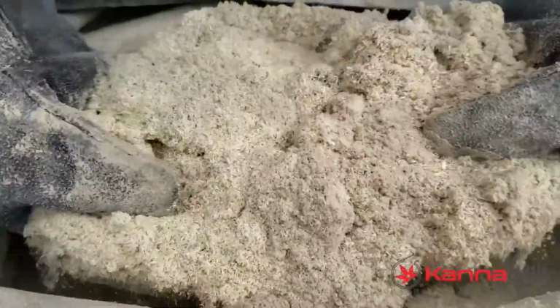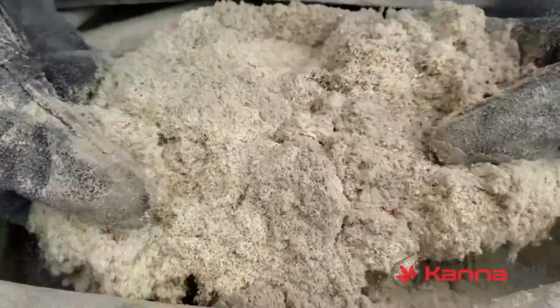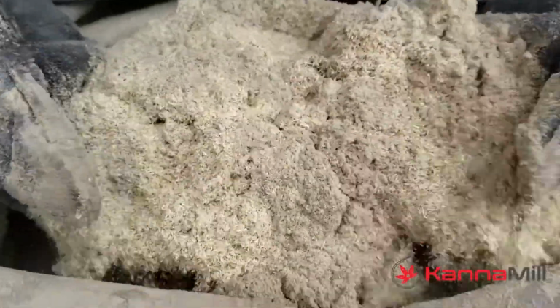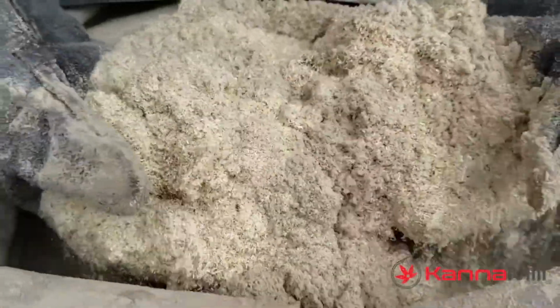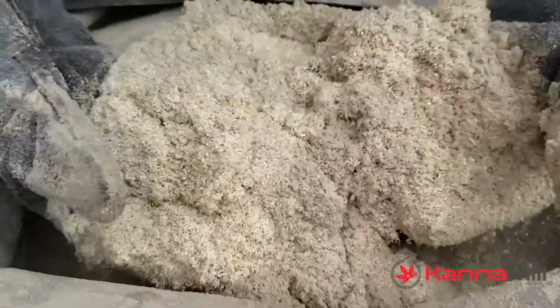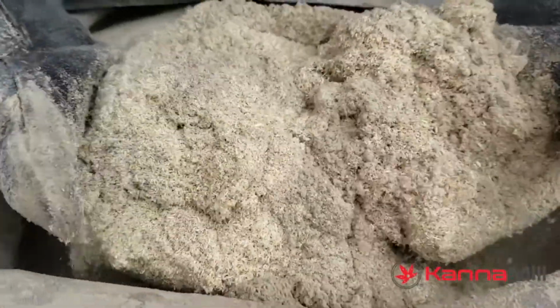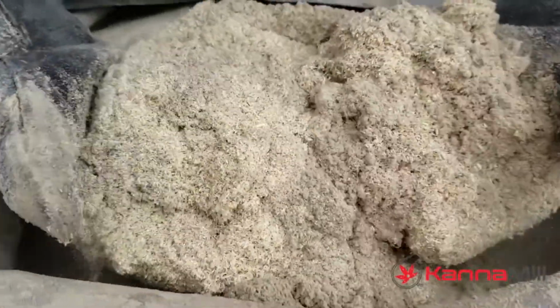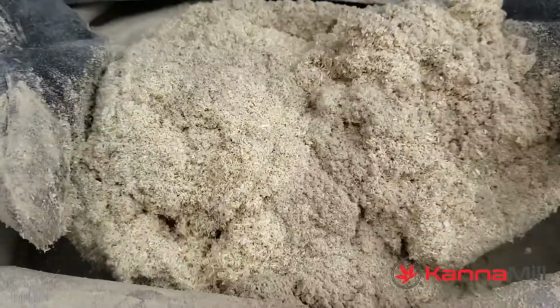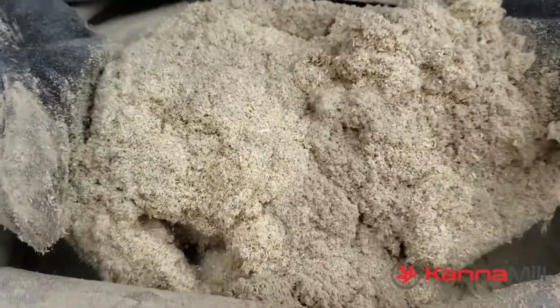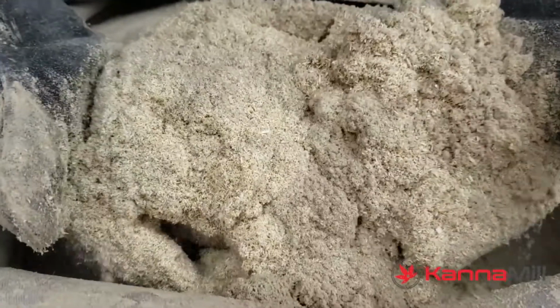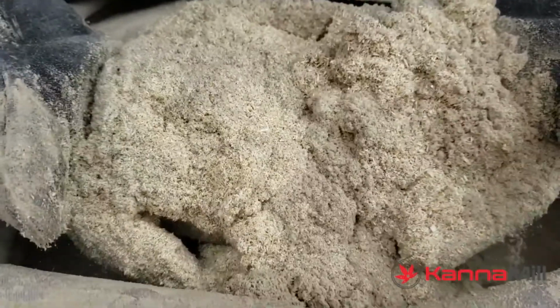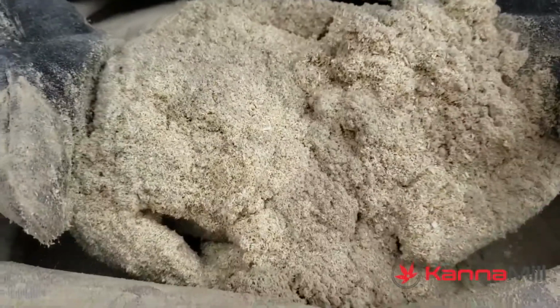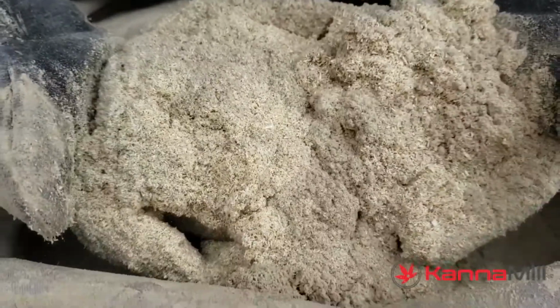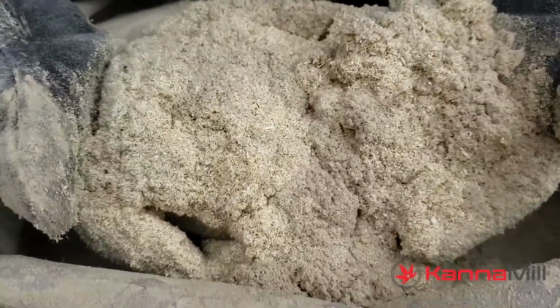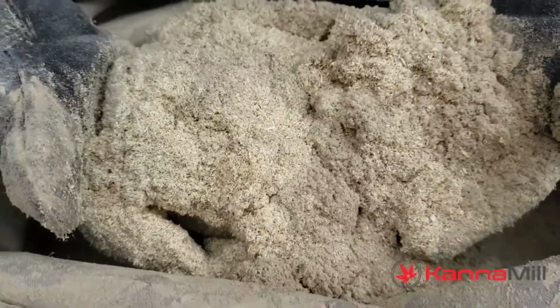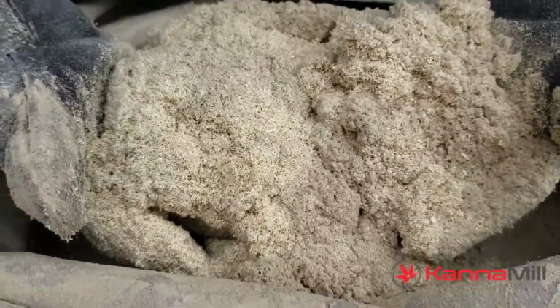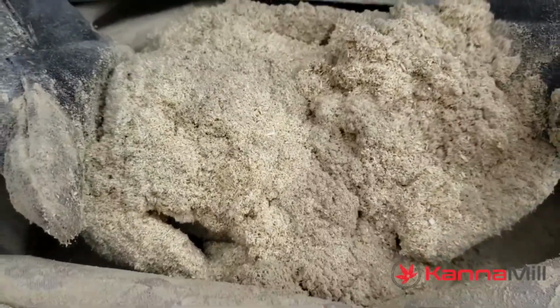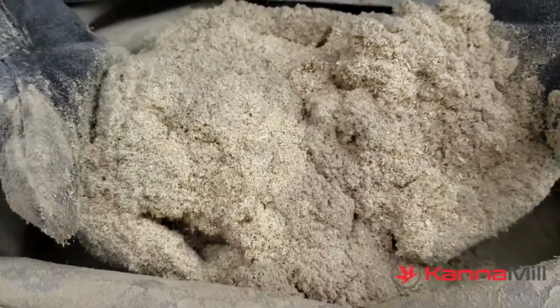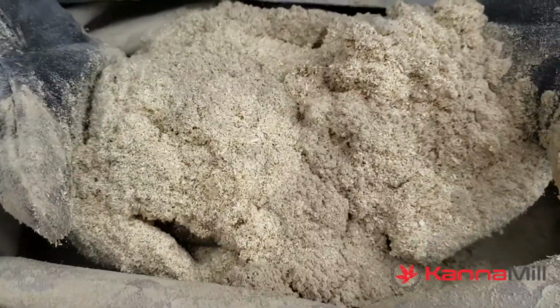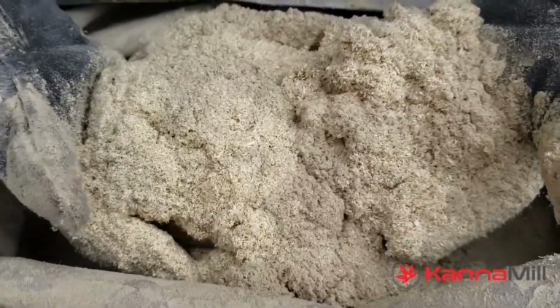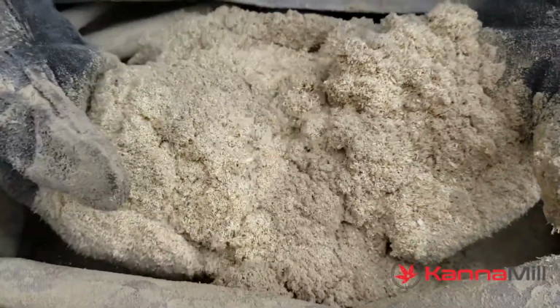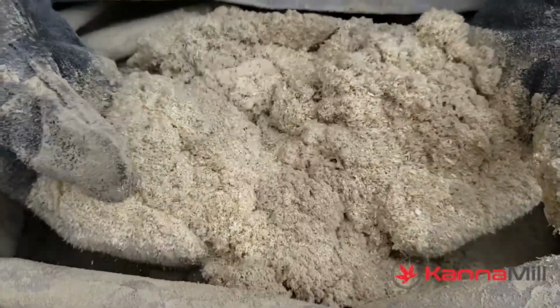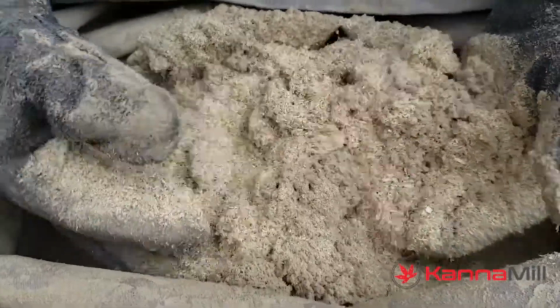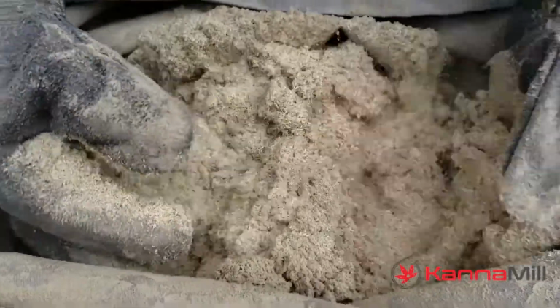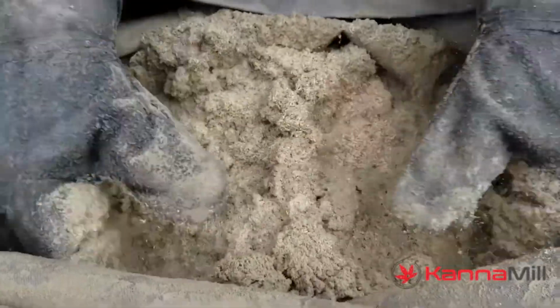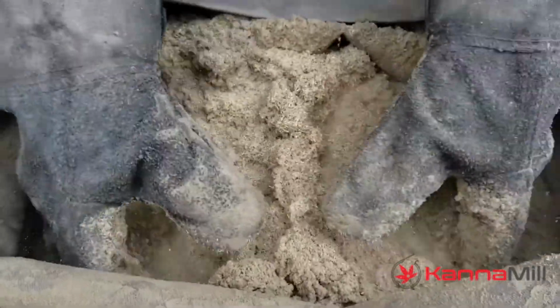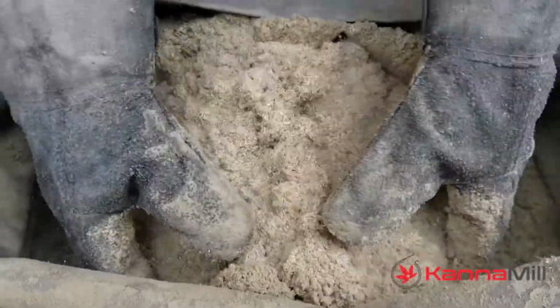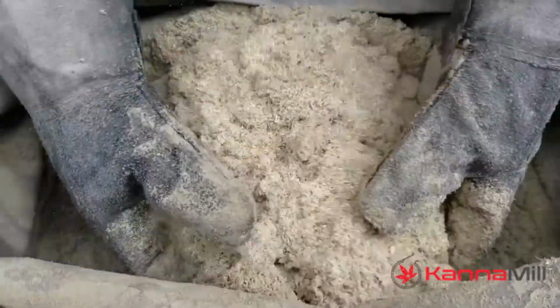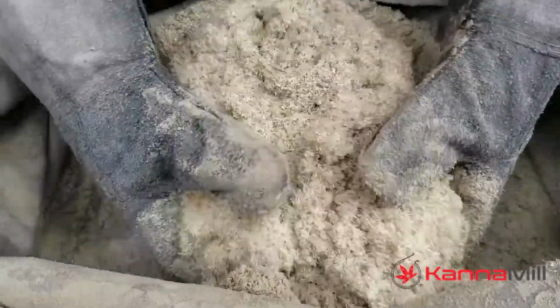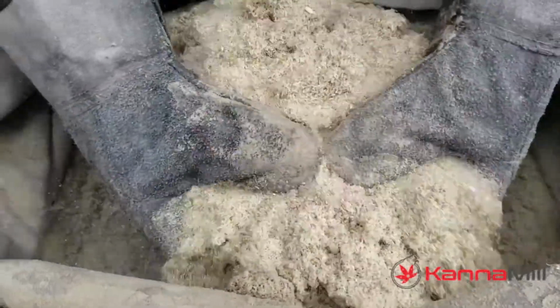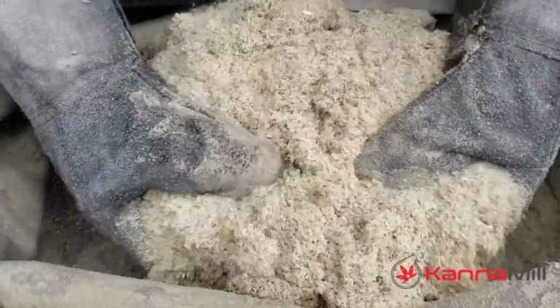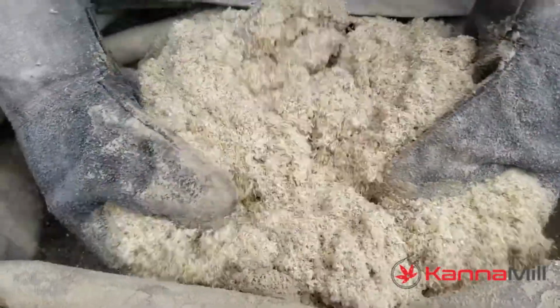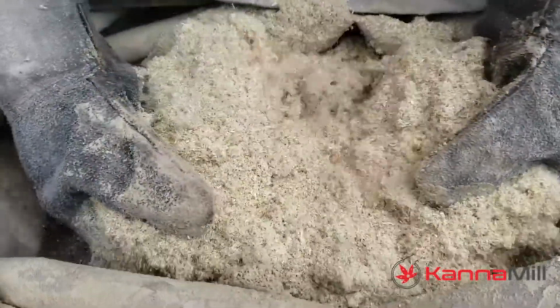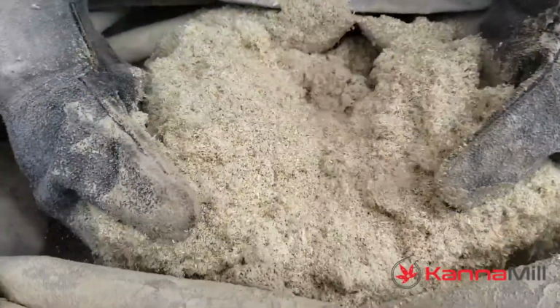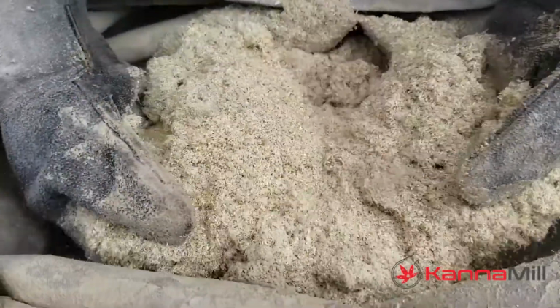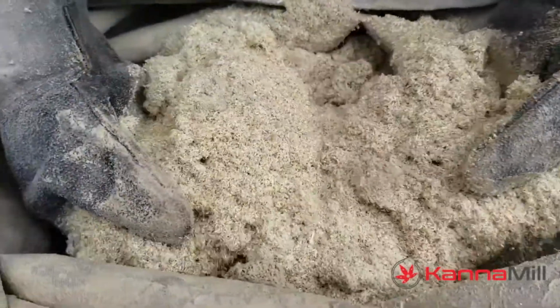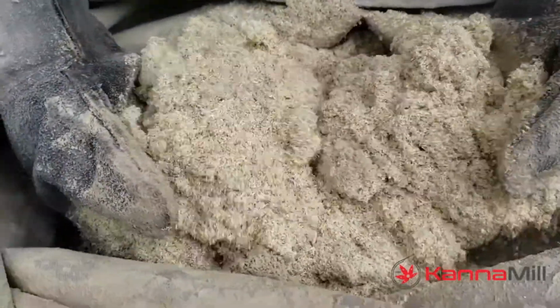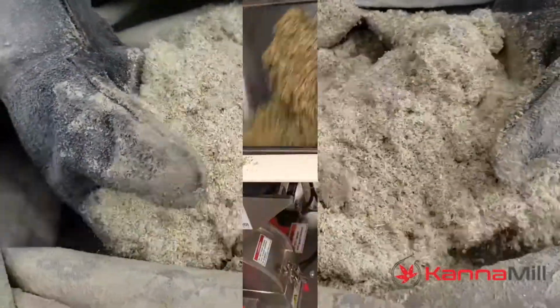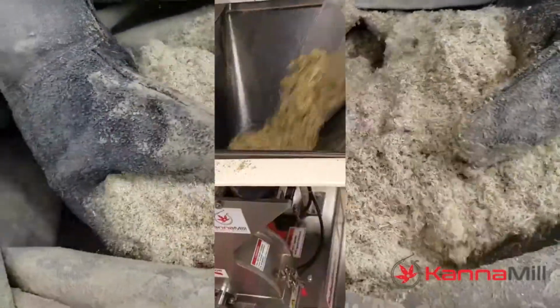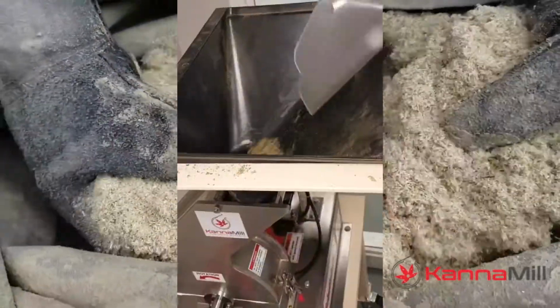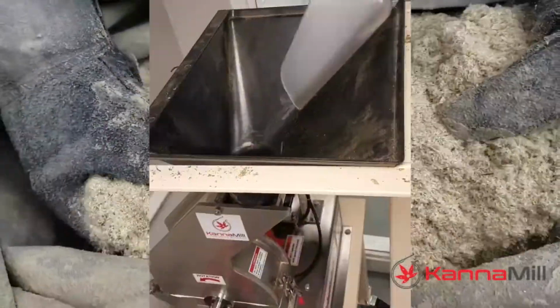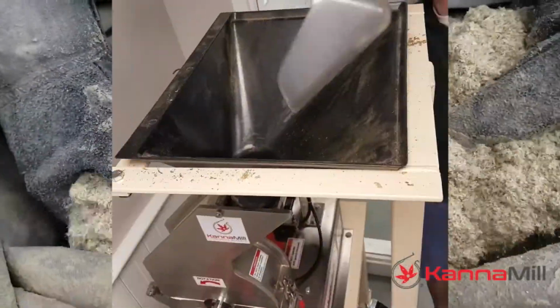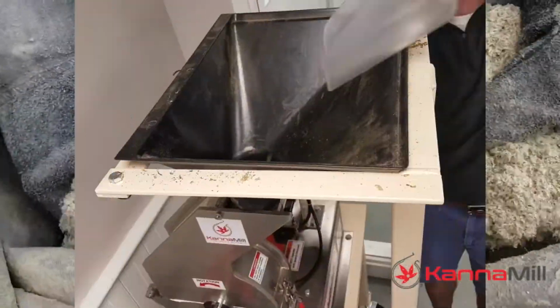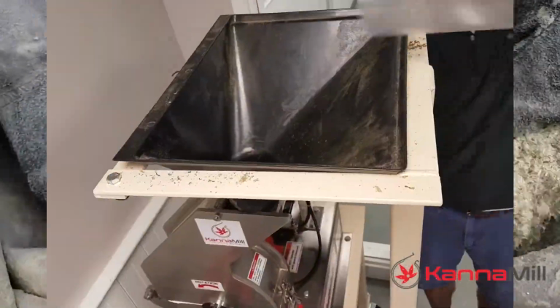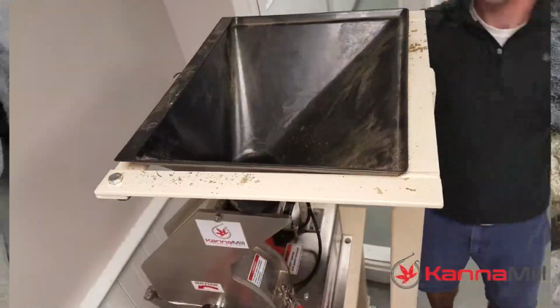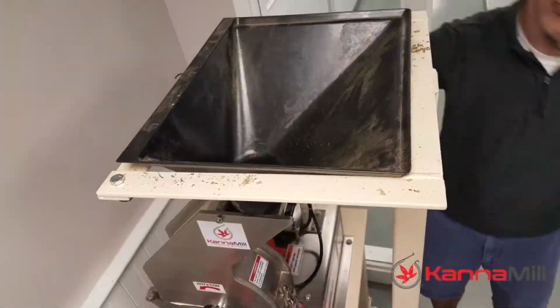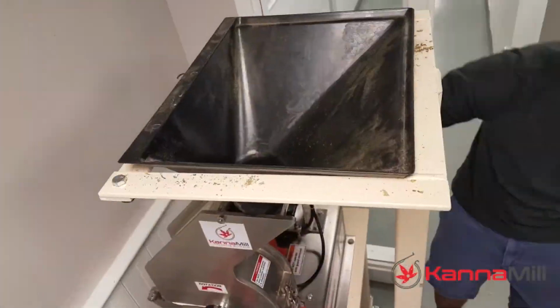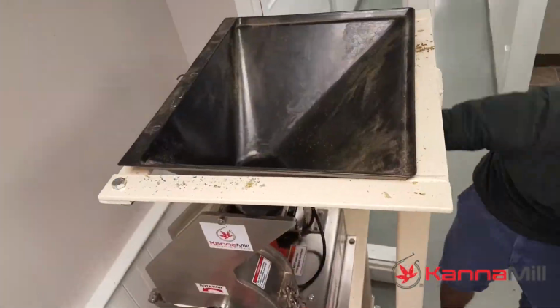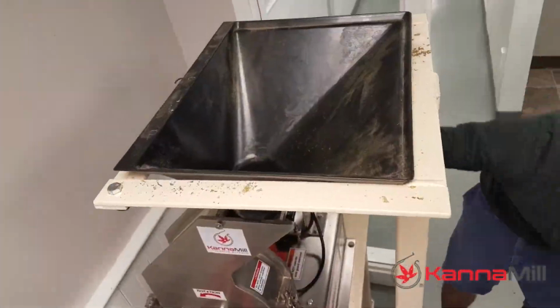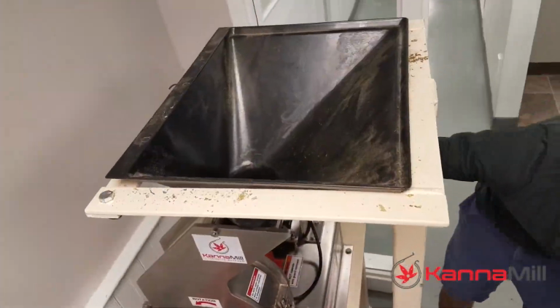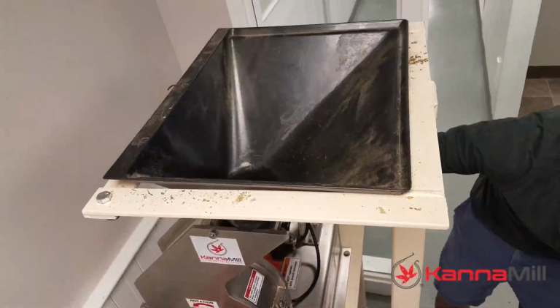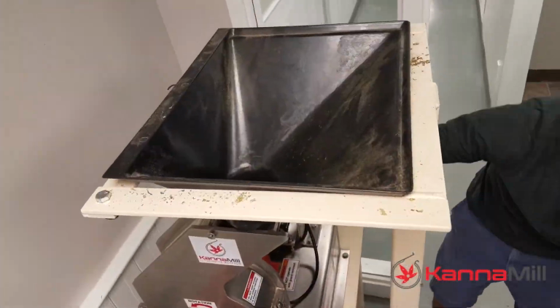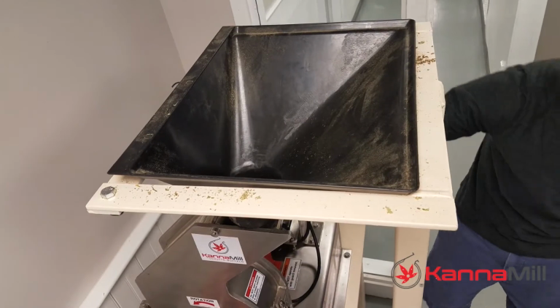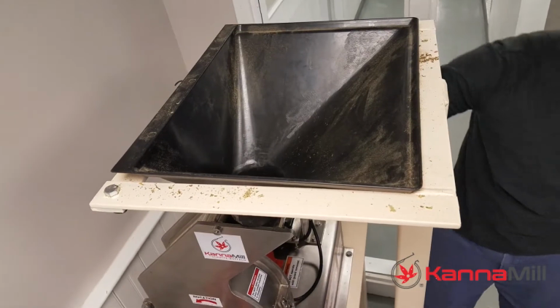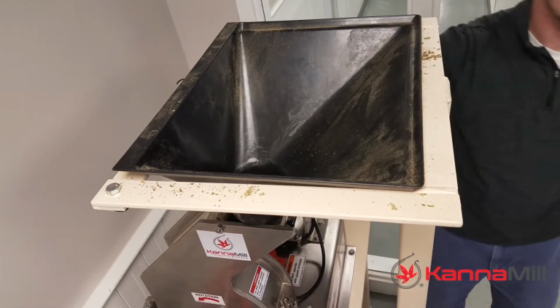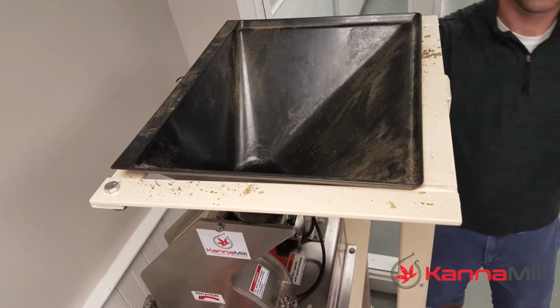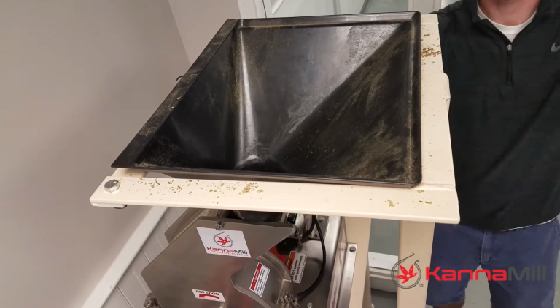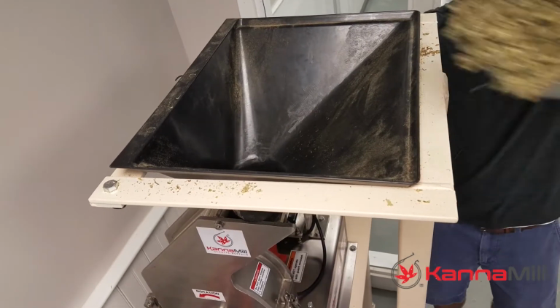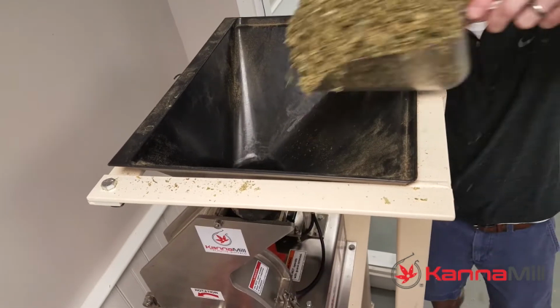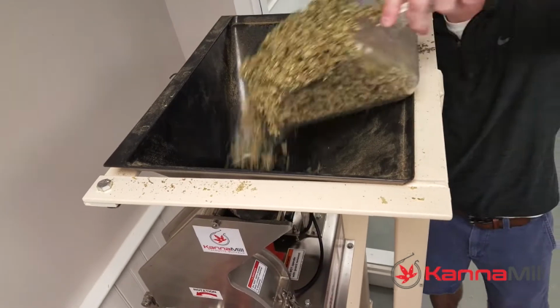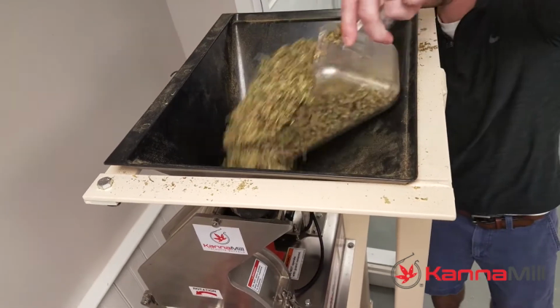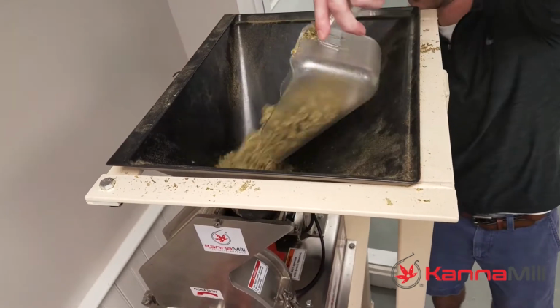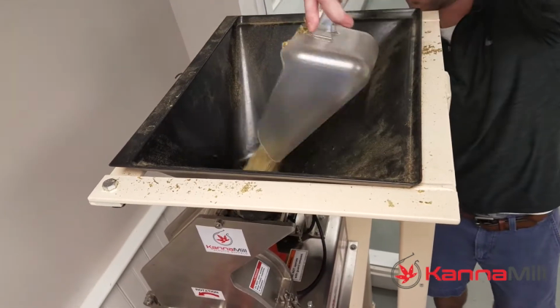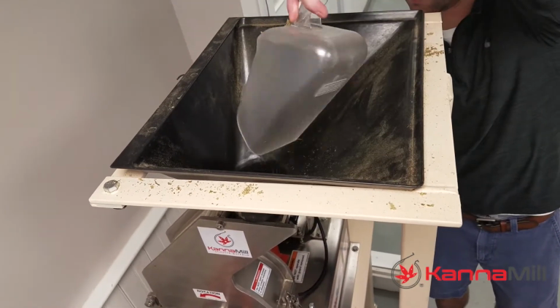People often ask us what makes Canamill equipment better than other processing equipment. The answer is simple: Canamill is proven technology,